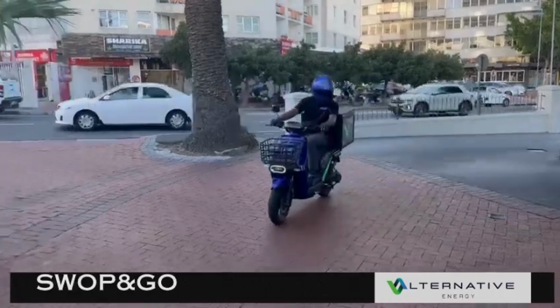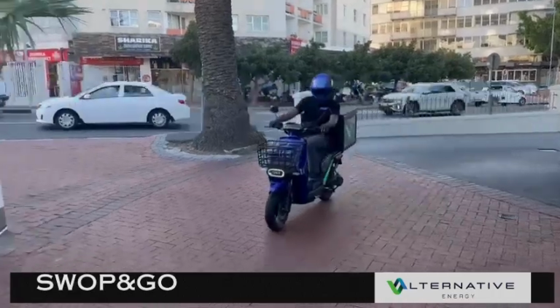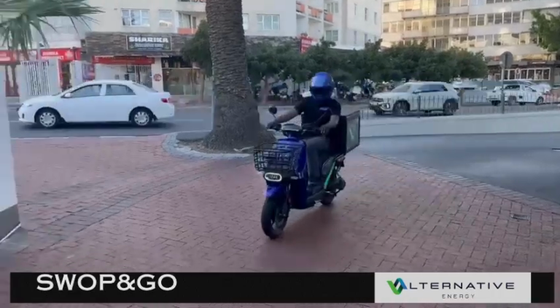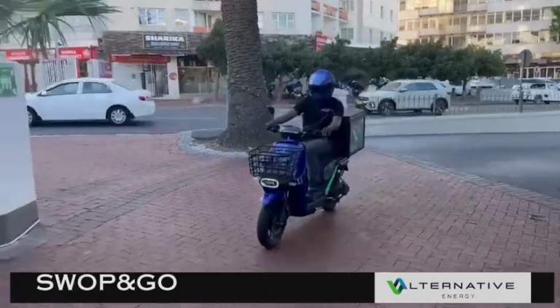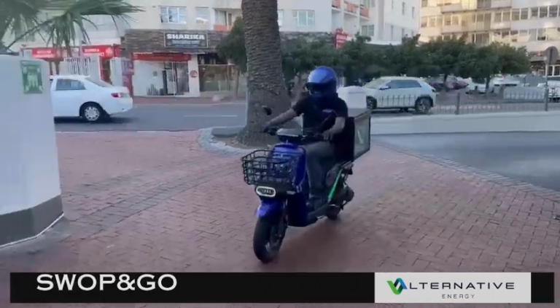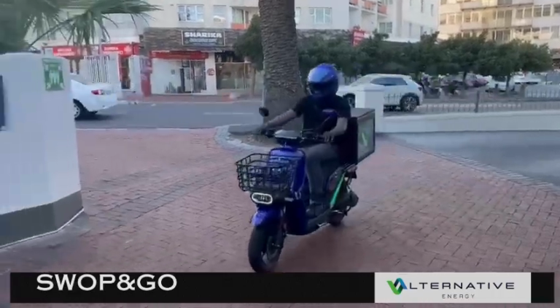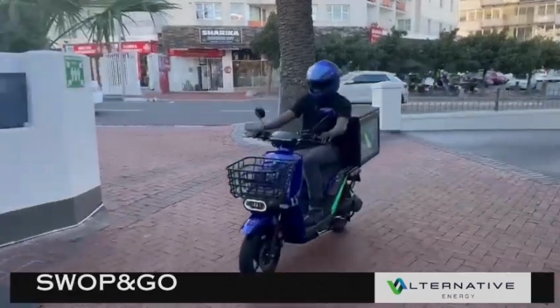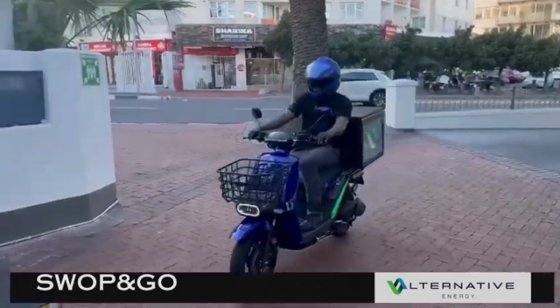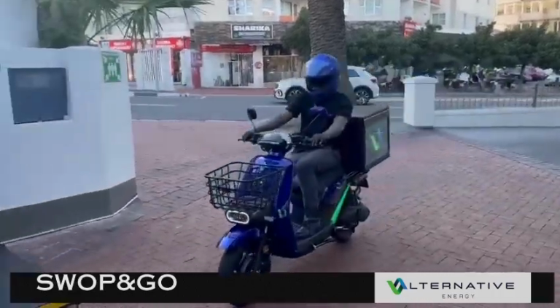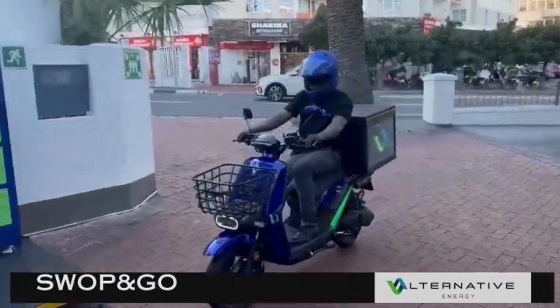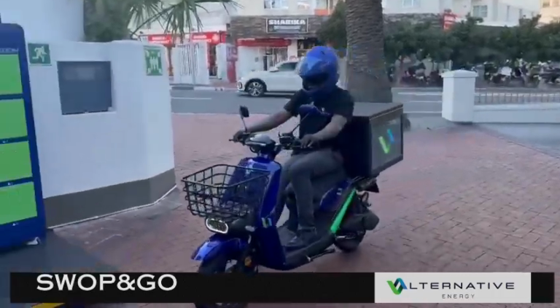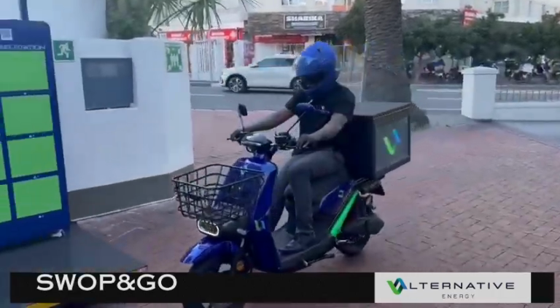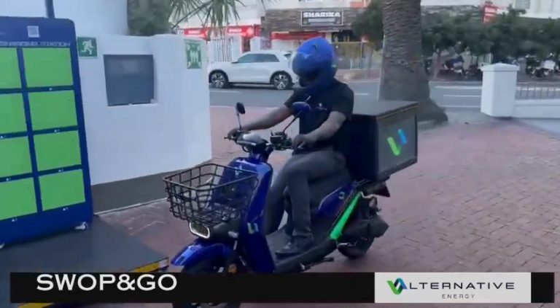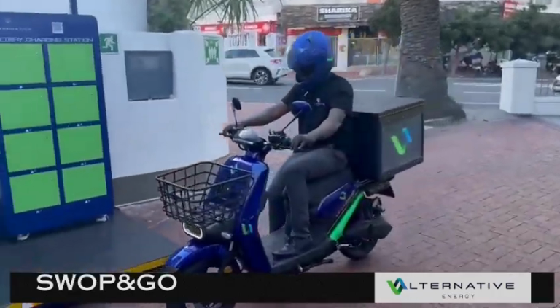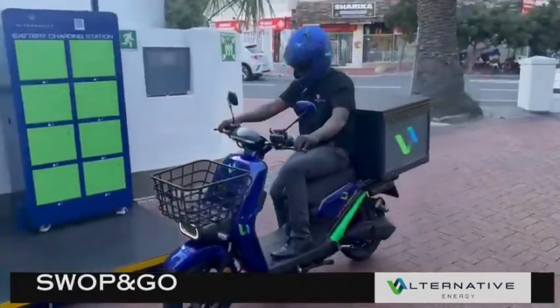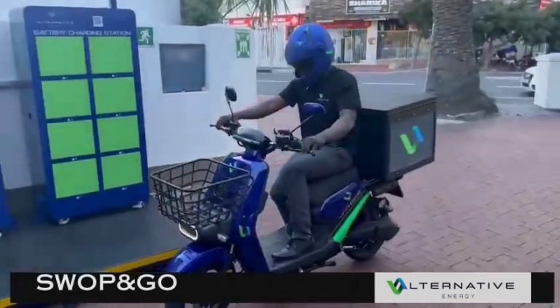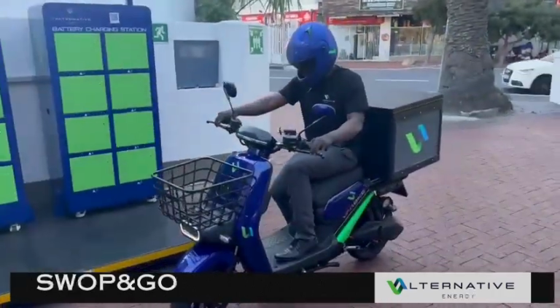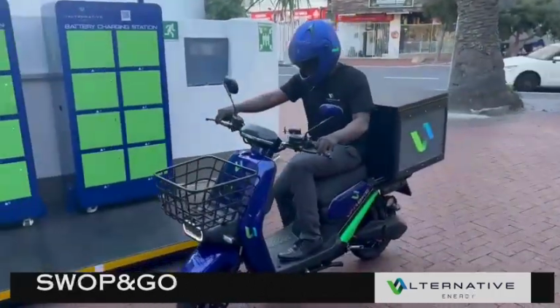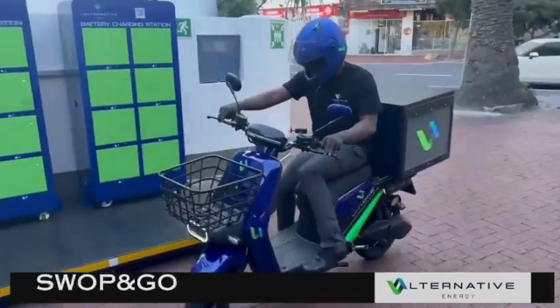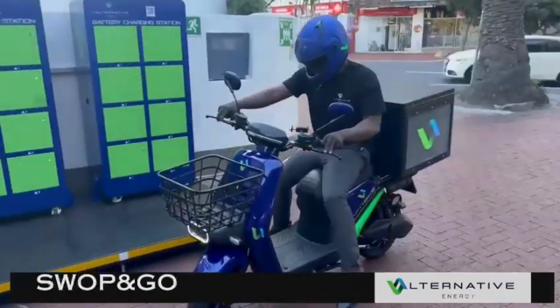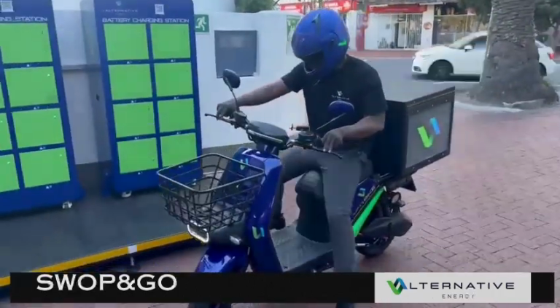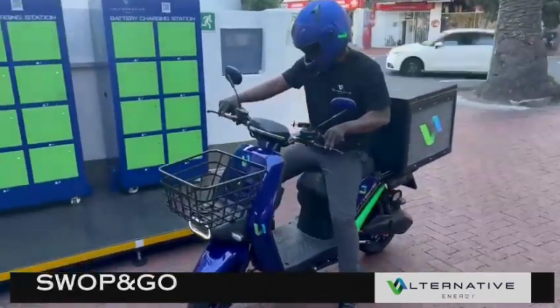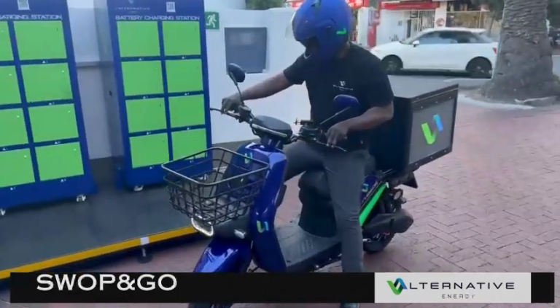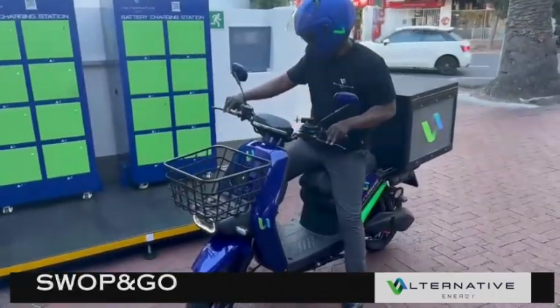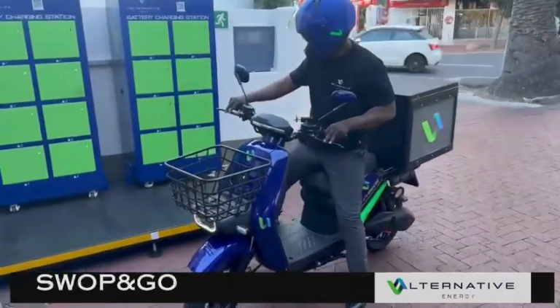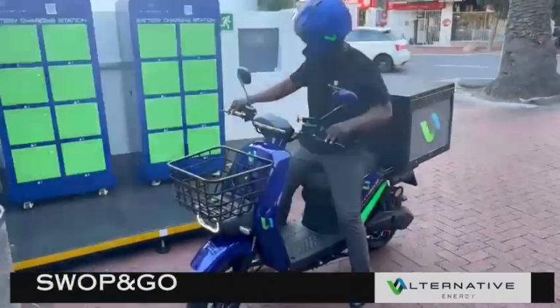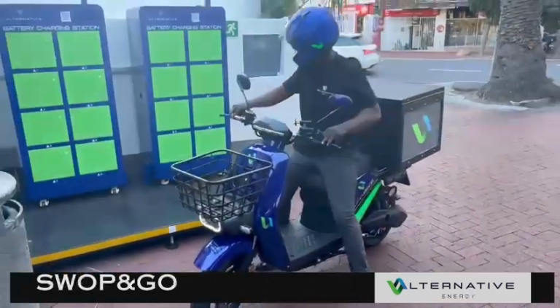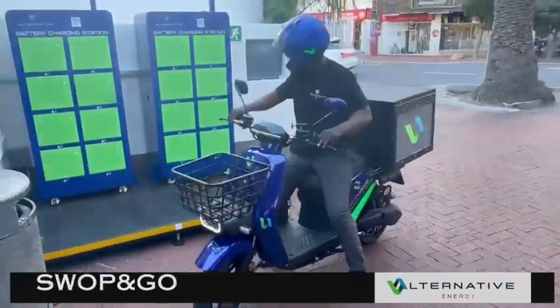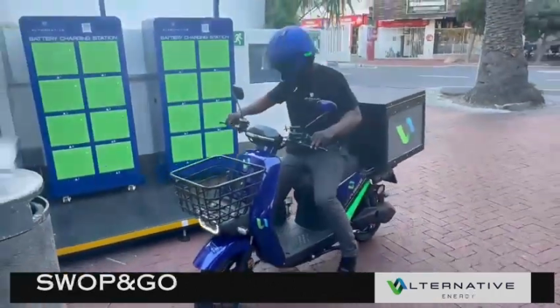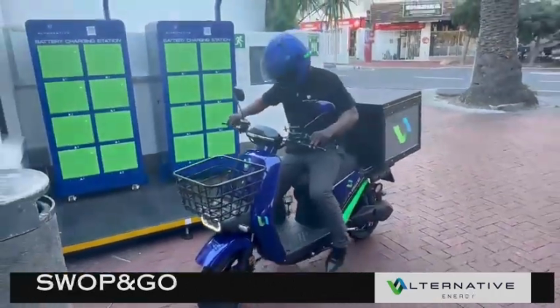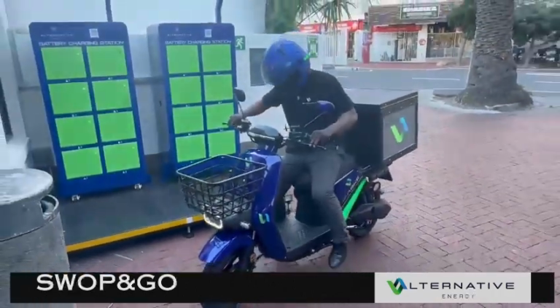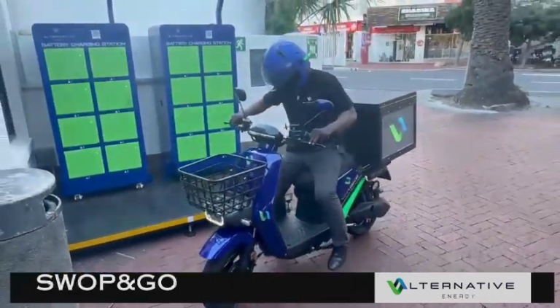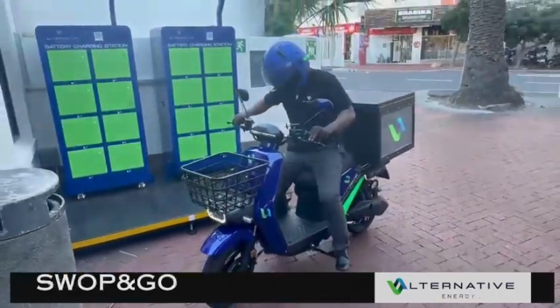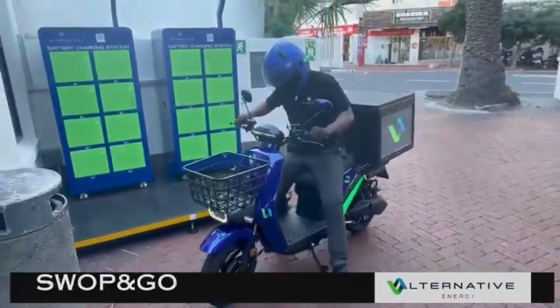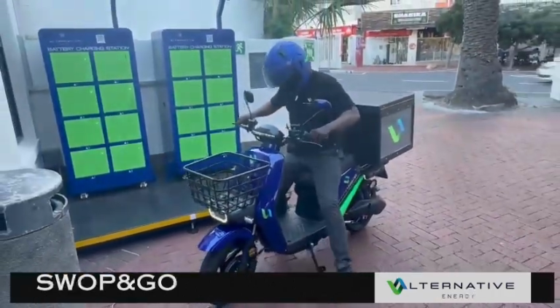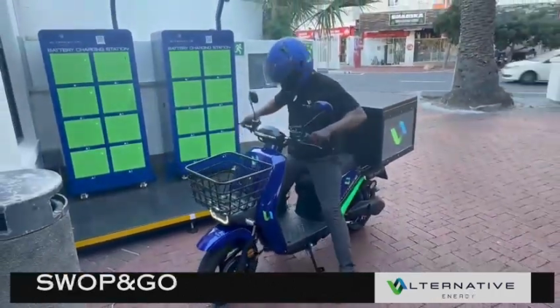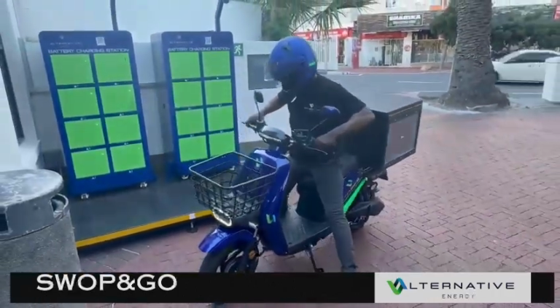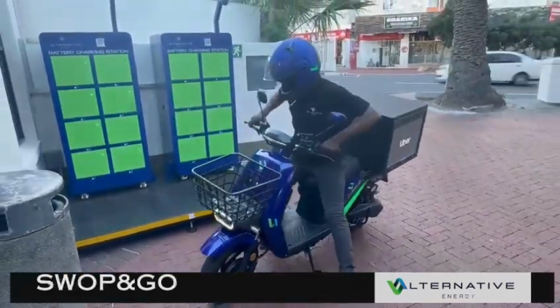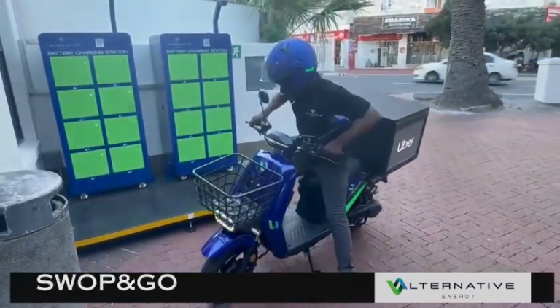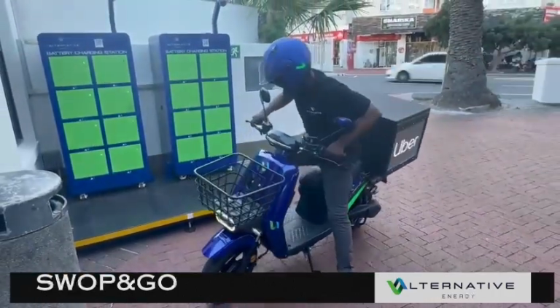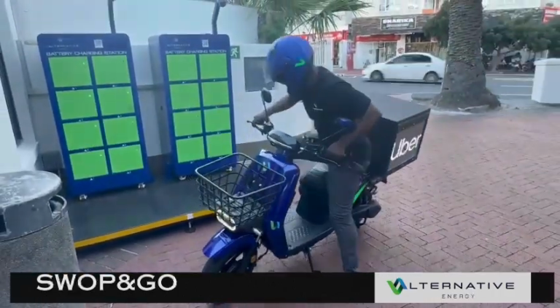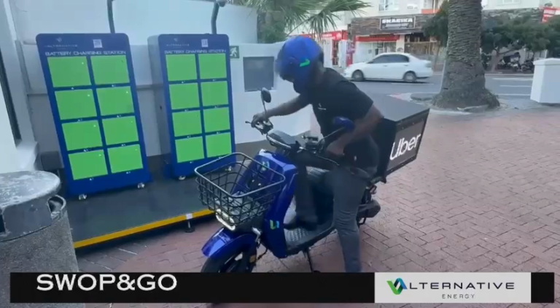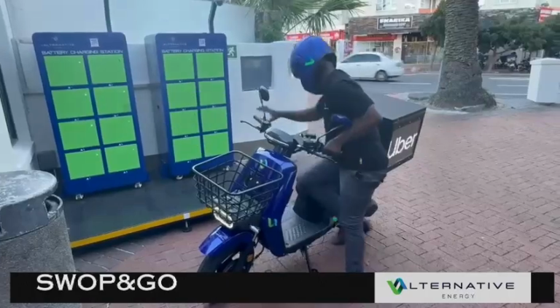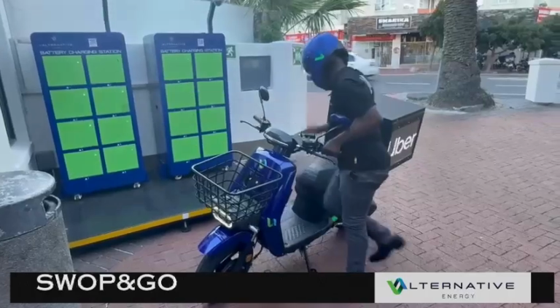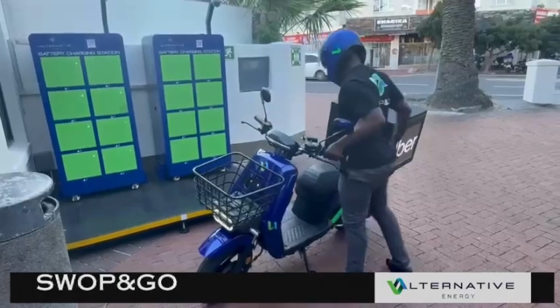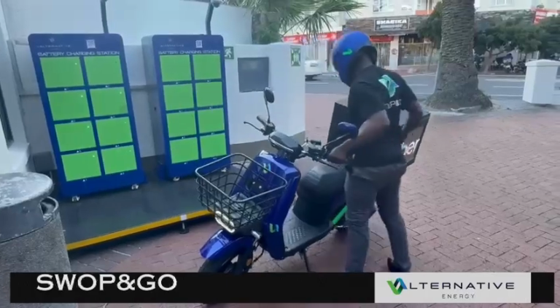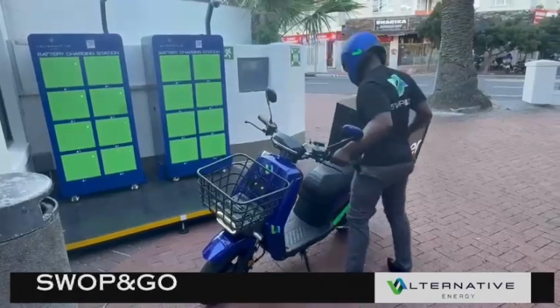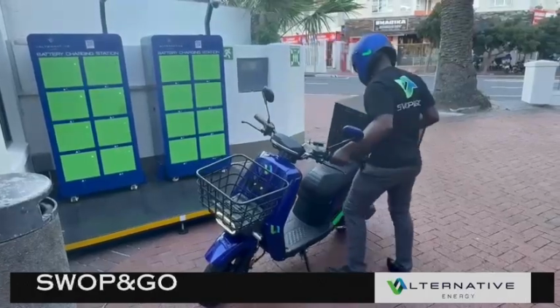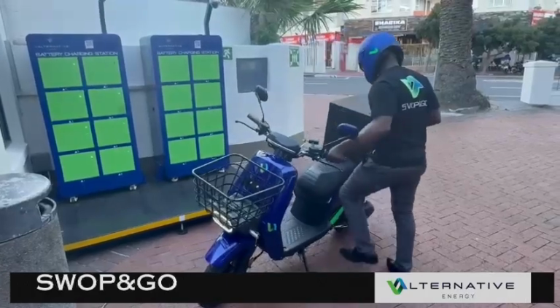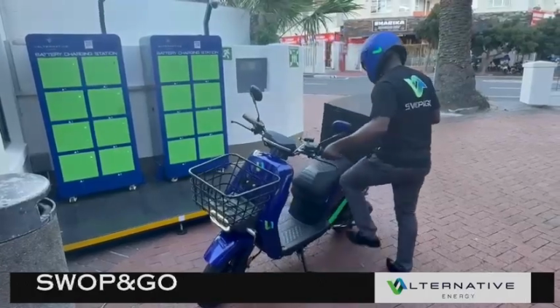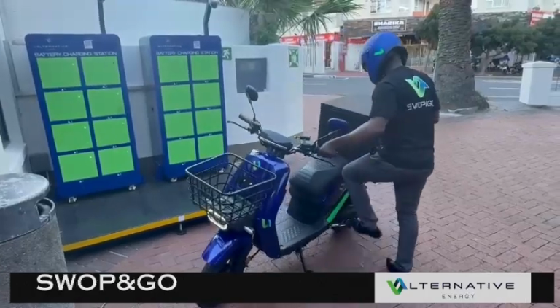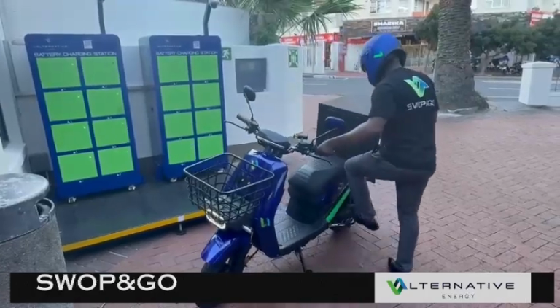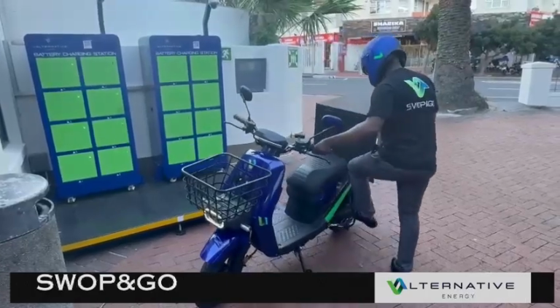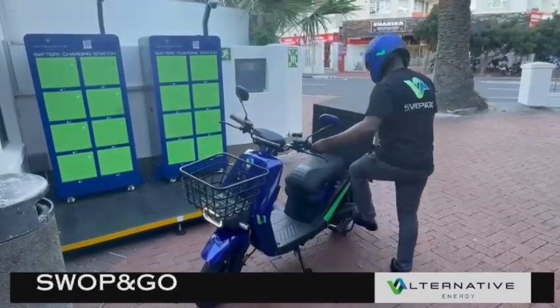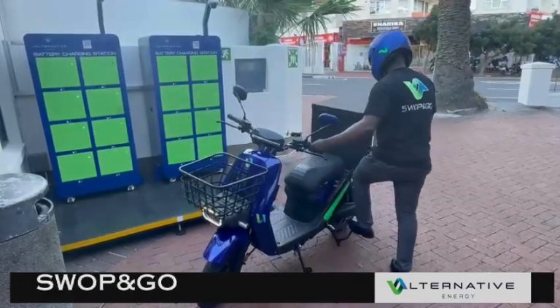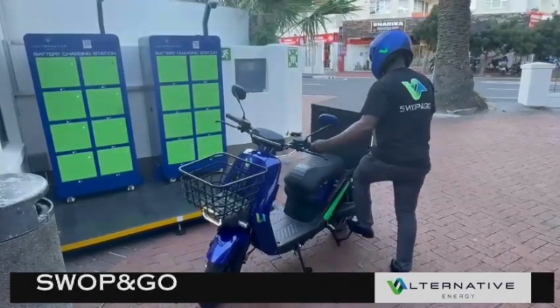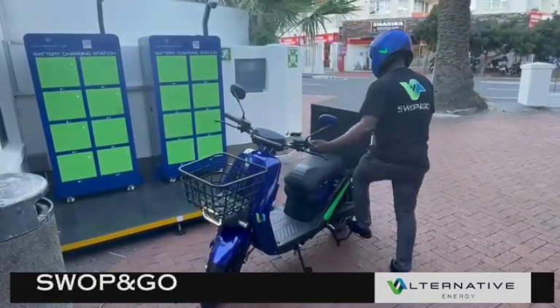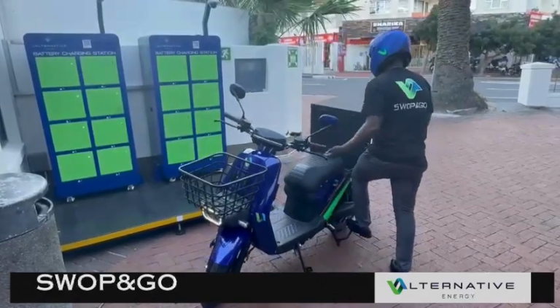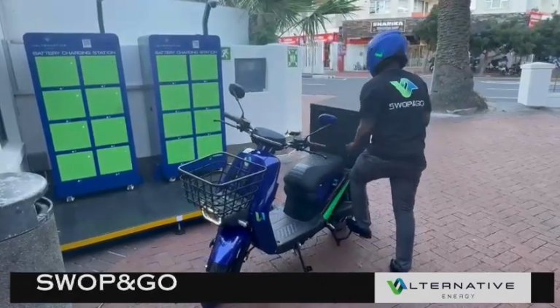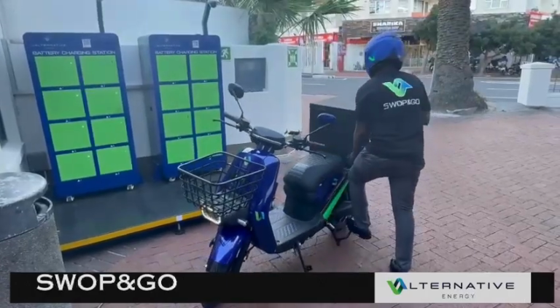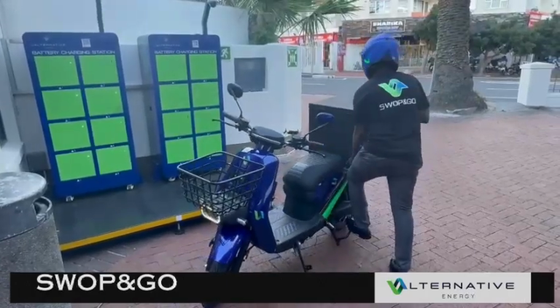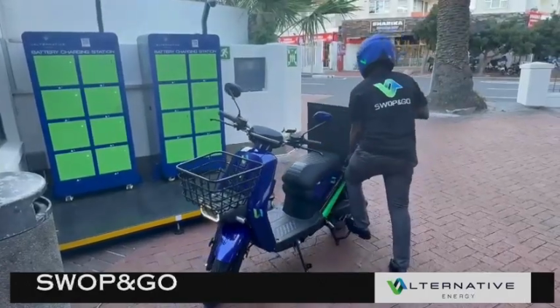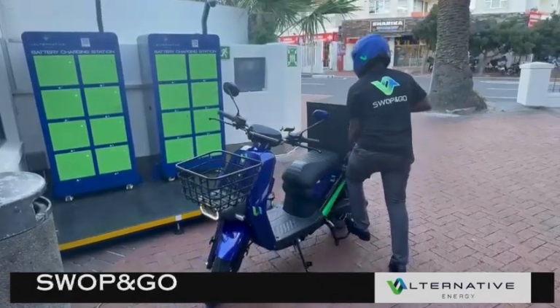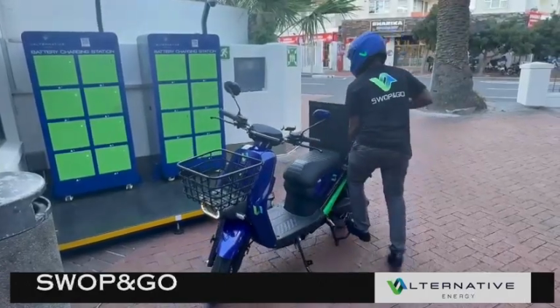Through the vSwap app, riders are able to book and navigate to their closest battery swapping station.